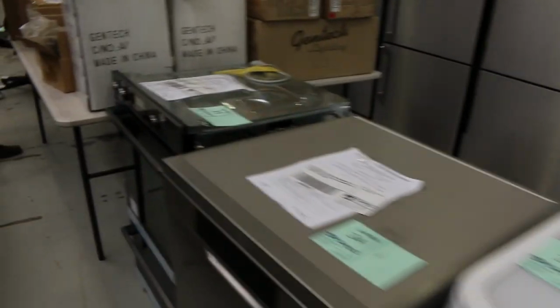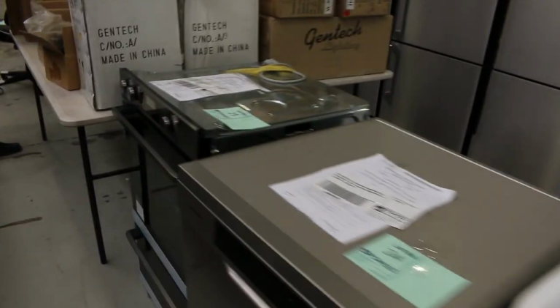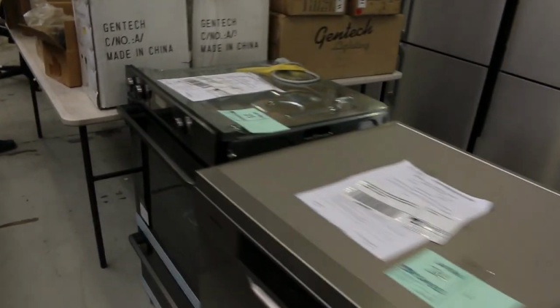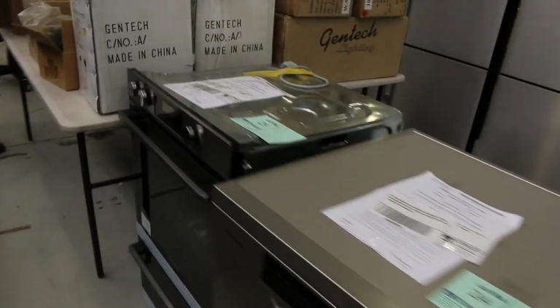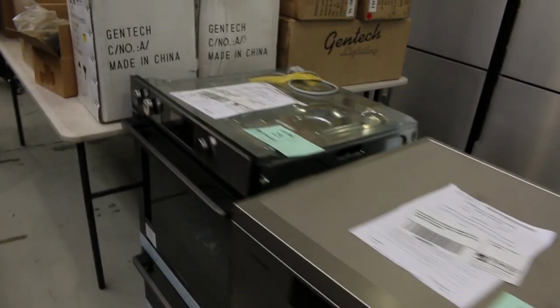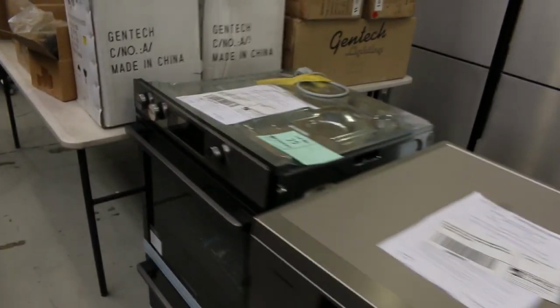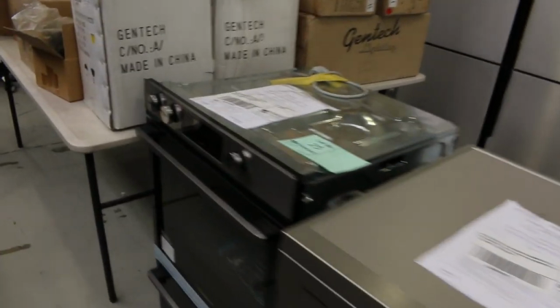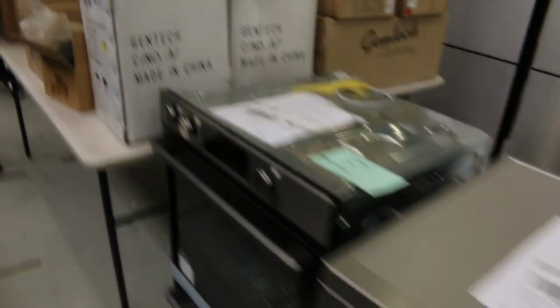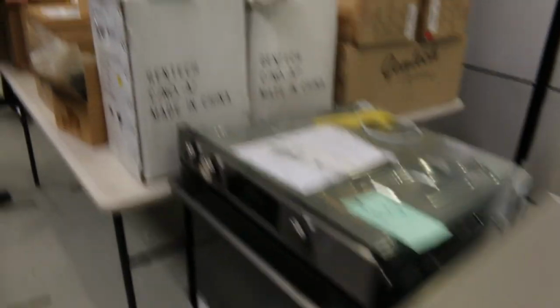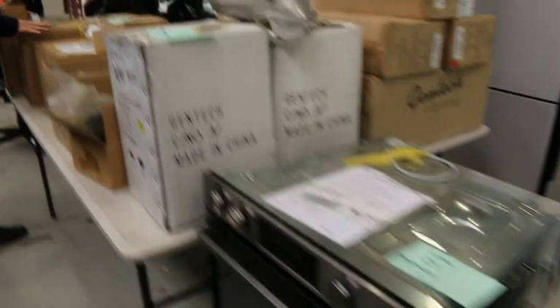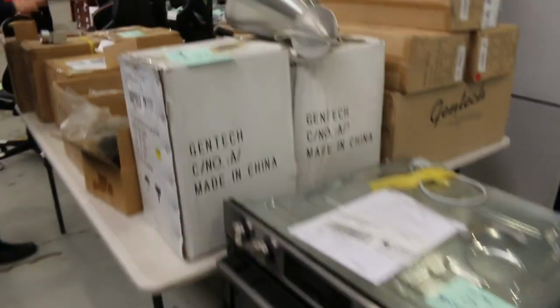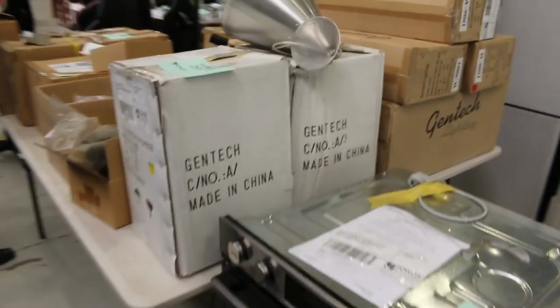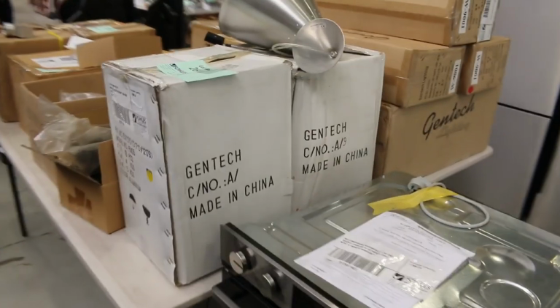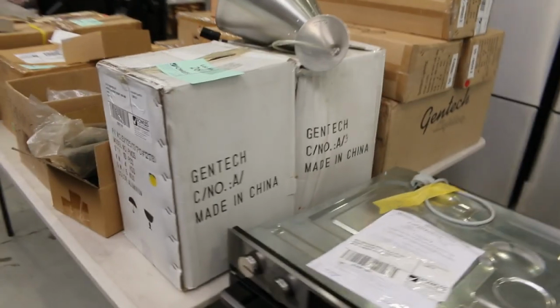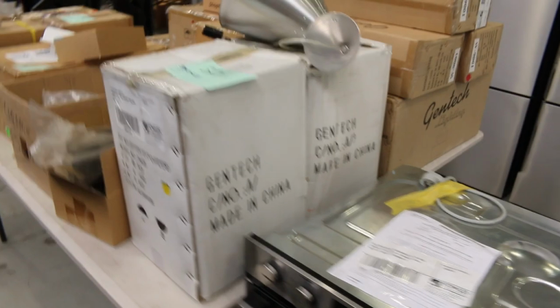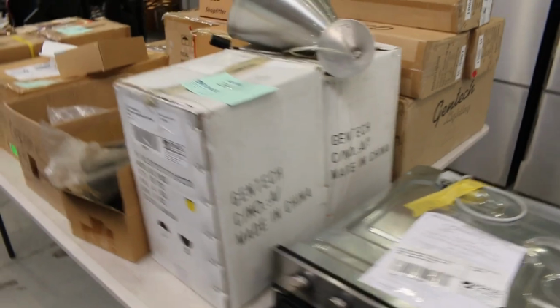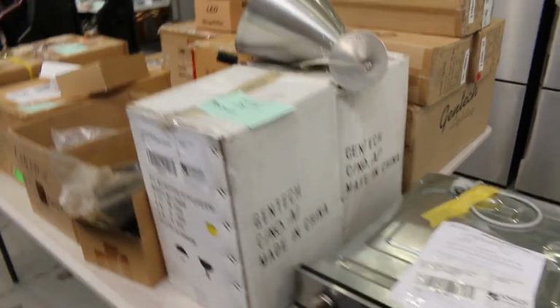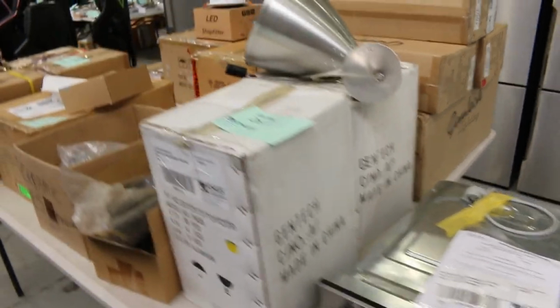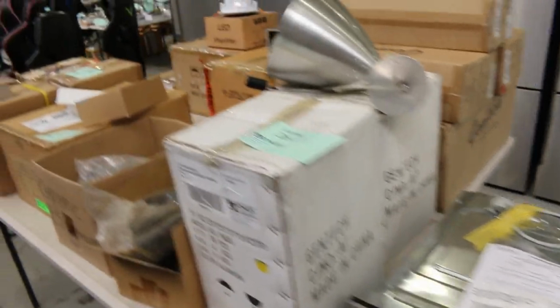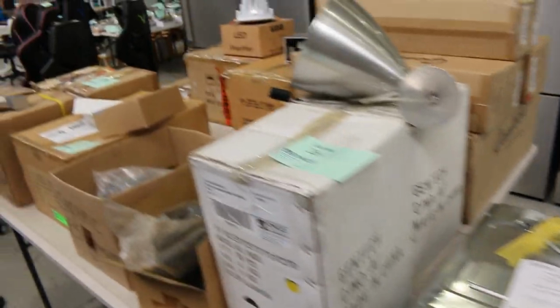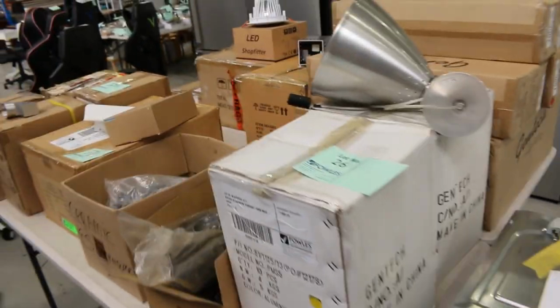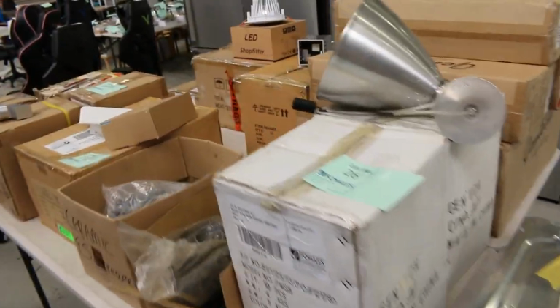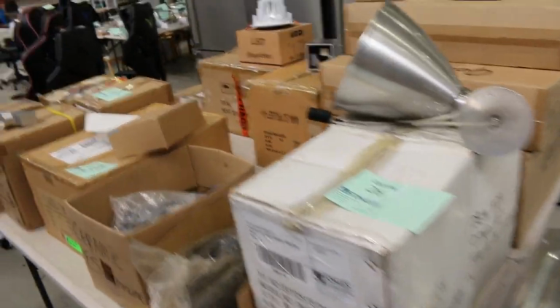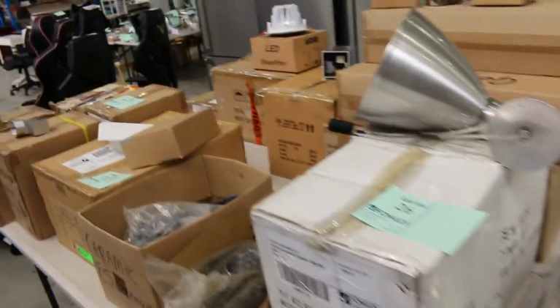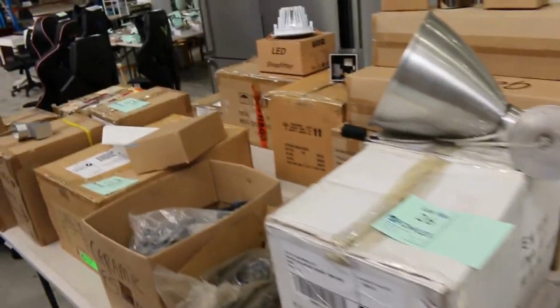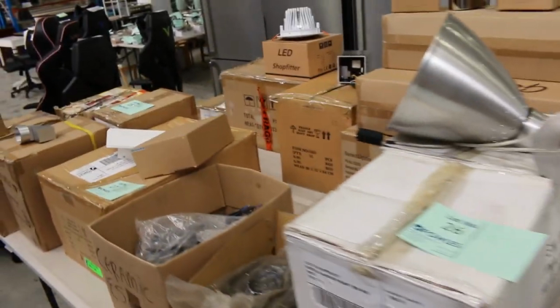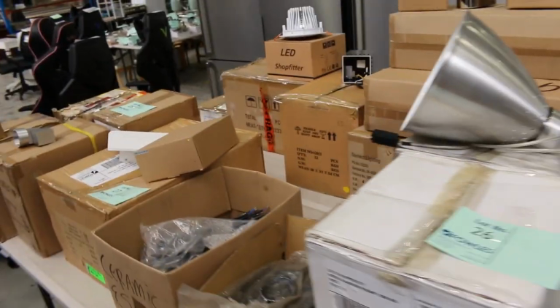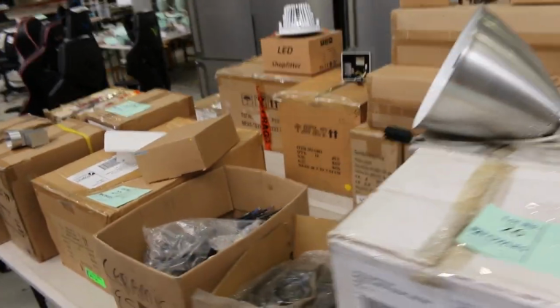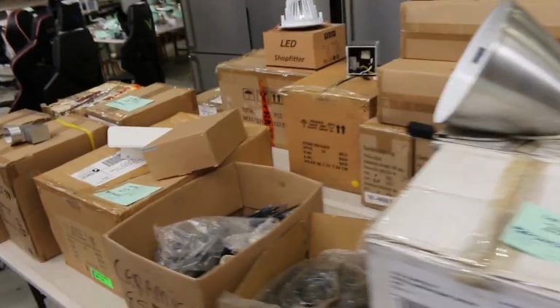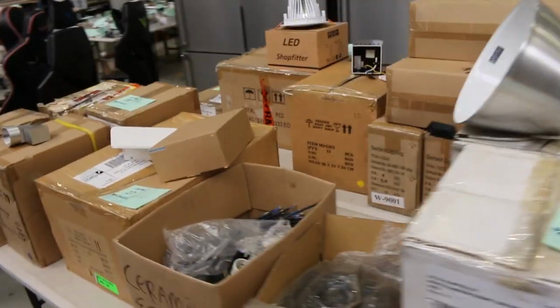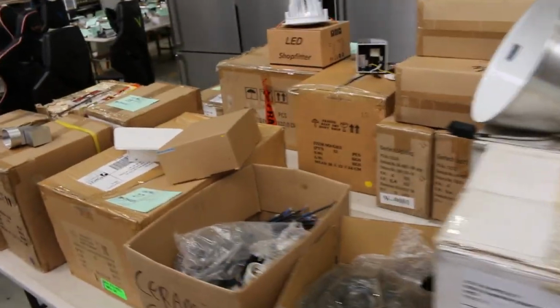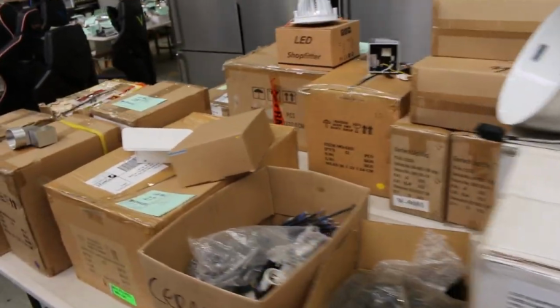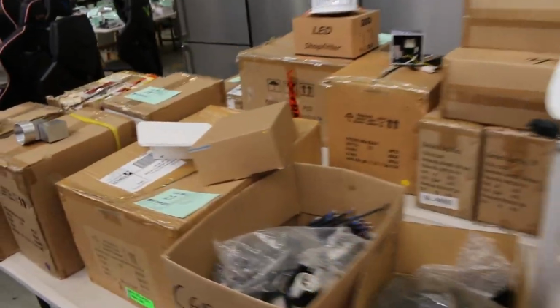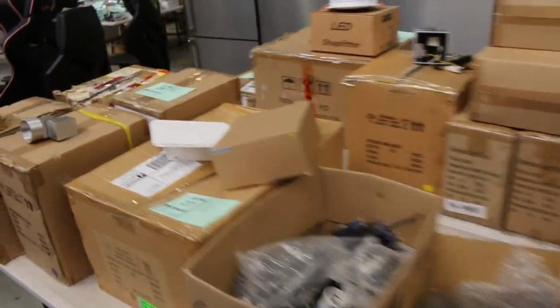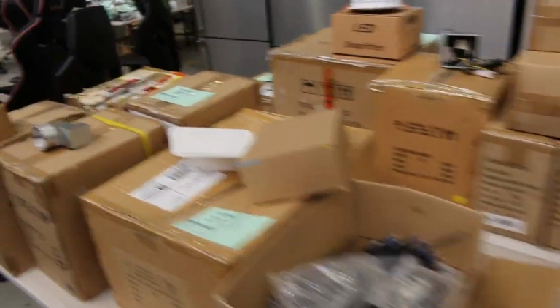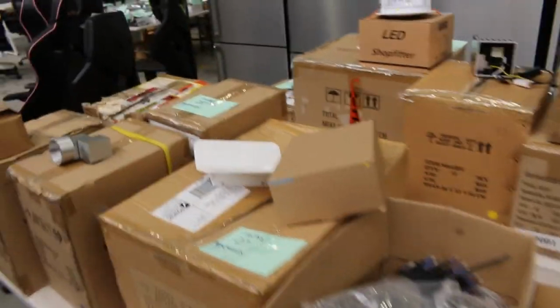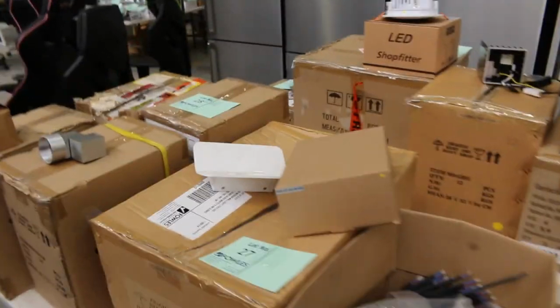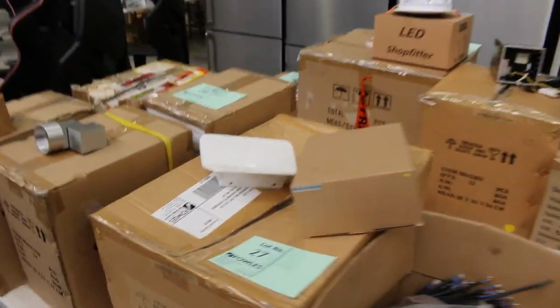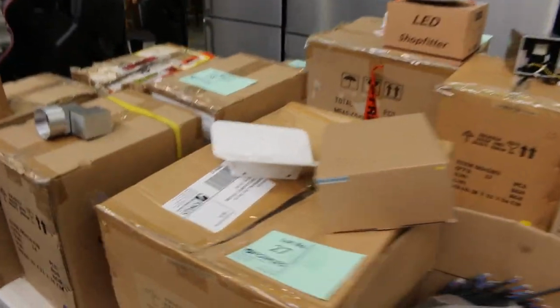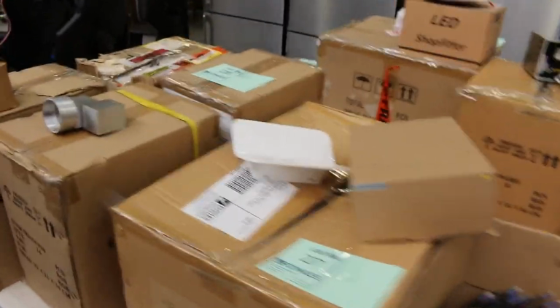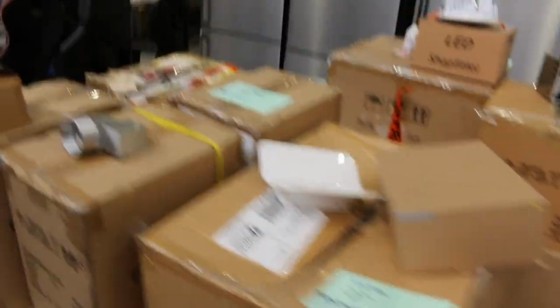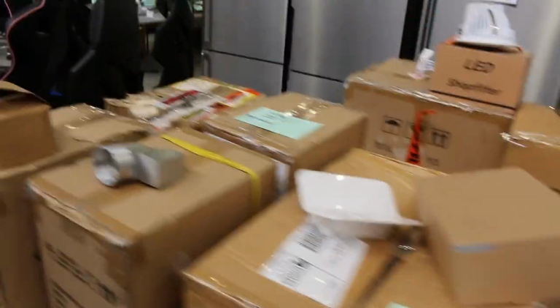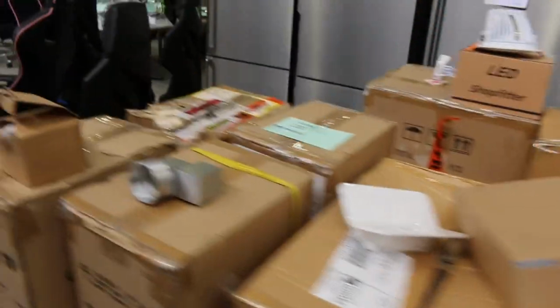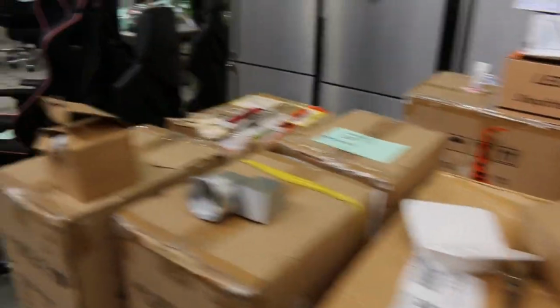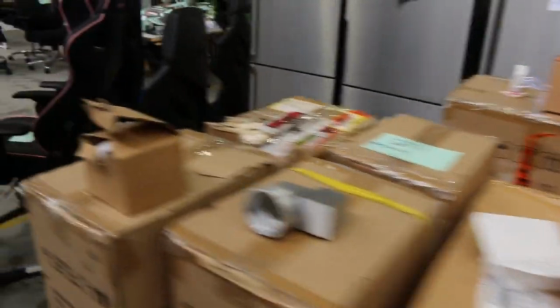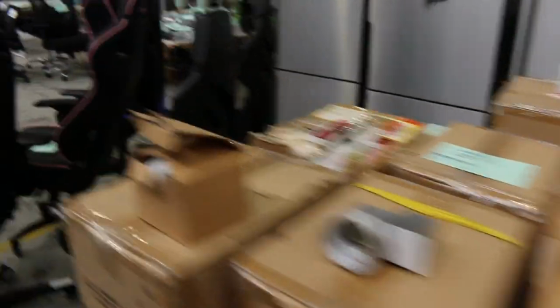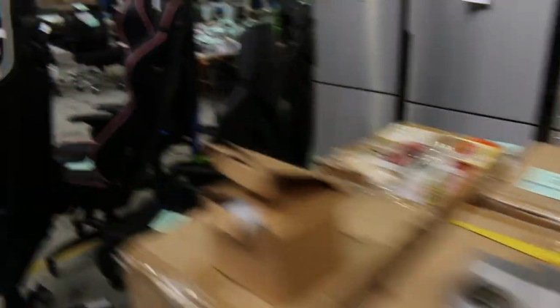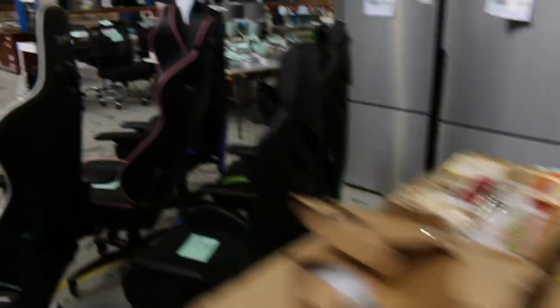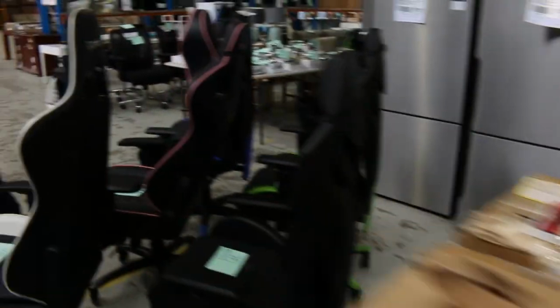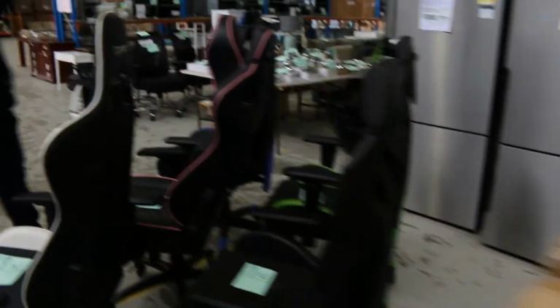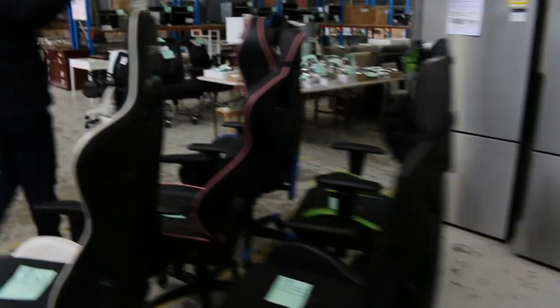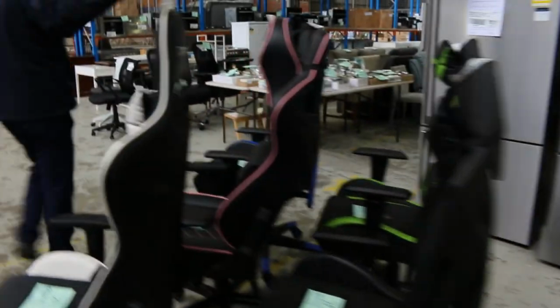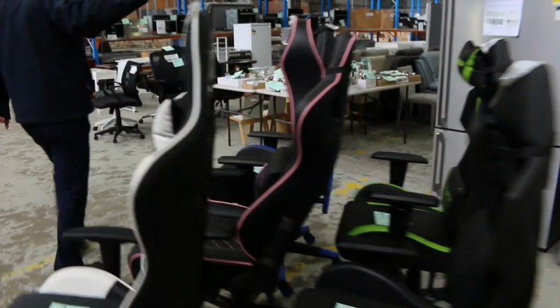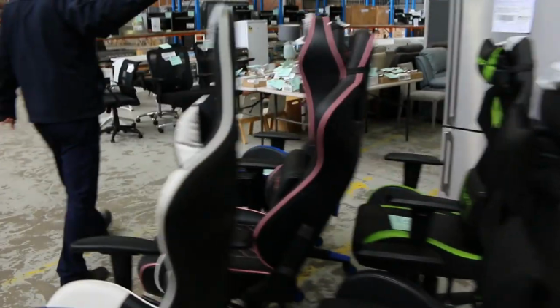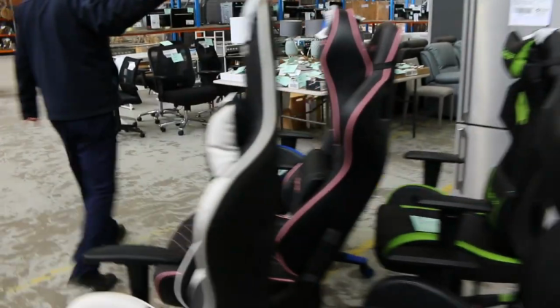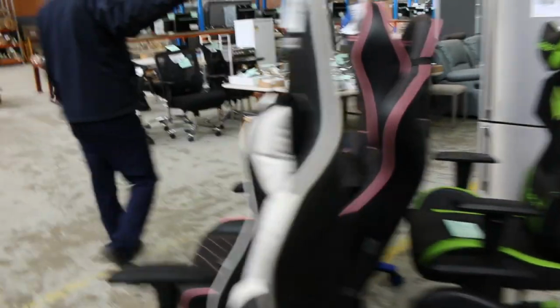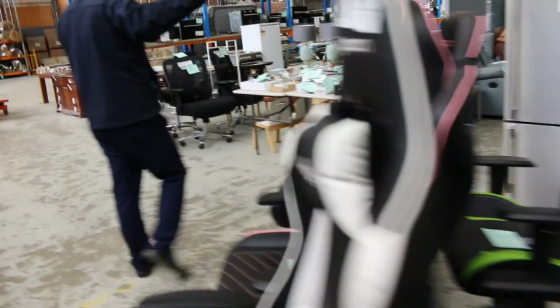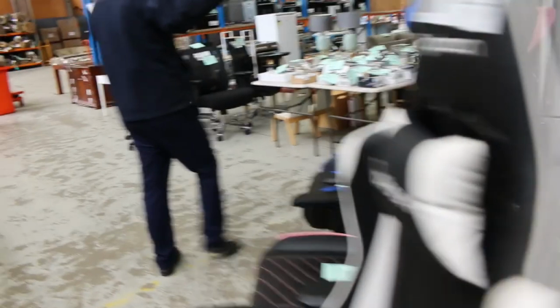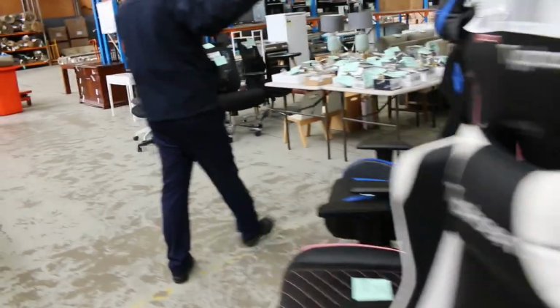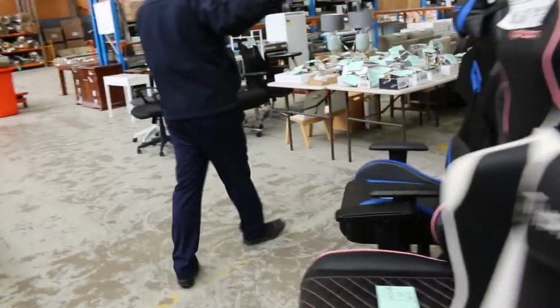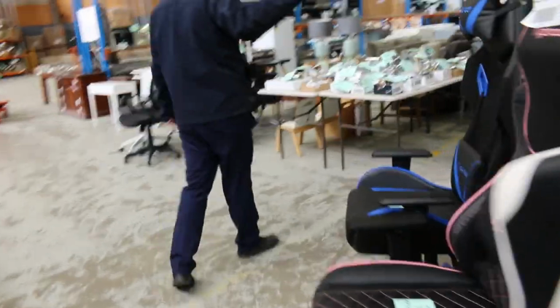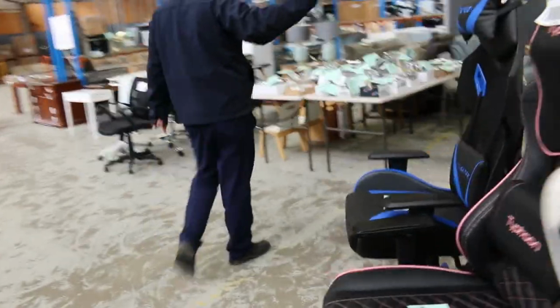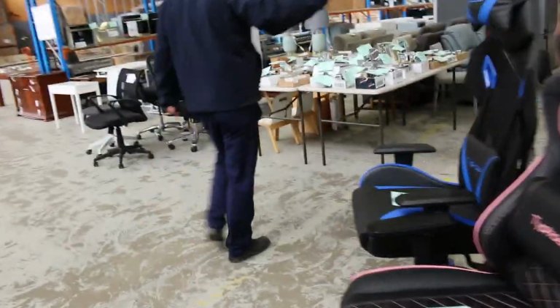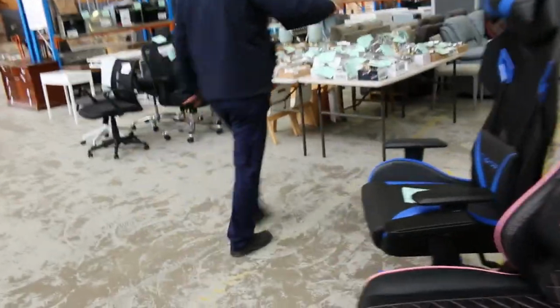Lots of unreserved lighting gear — you can check the catalogue for all of that. That'll go out for some really nice bargains.